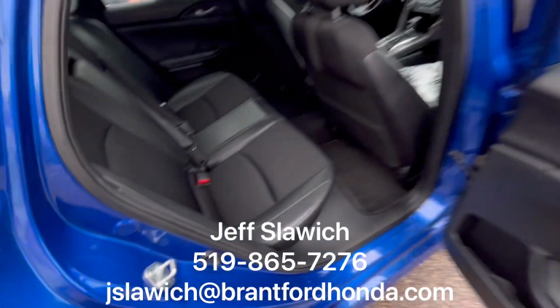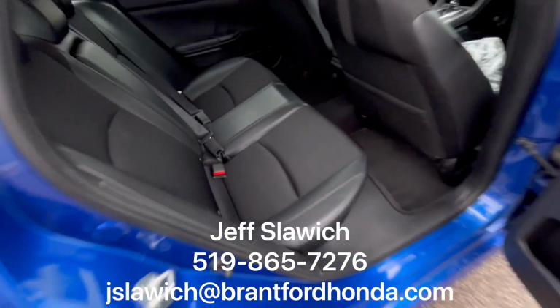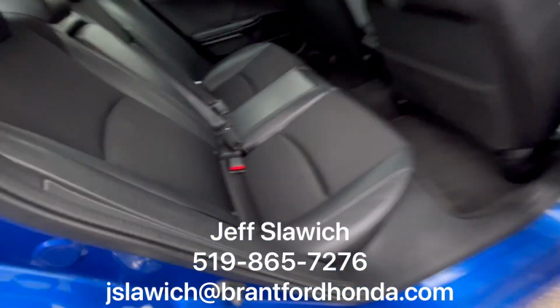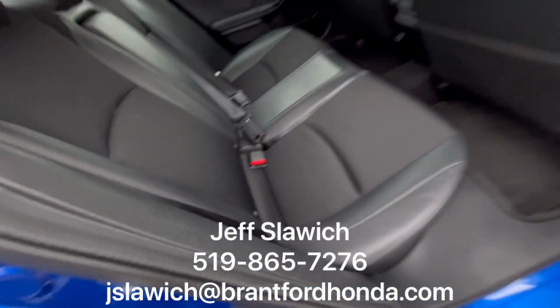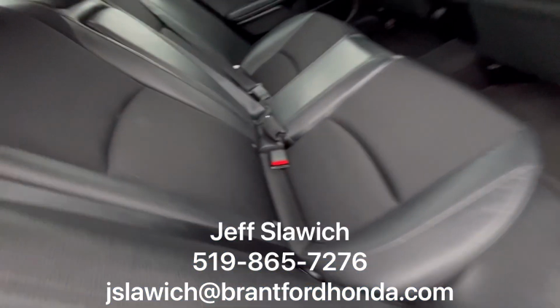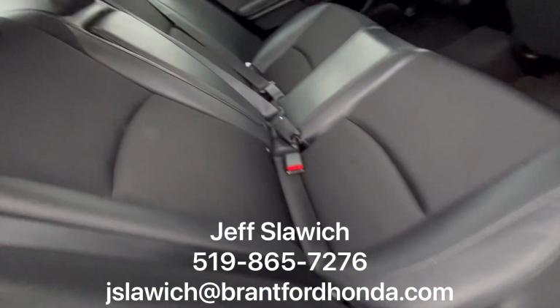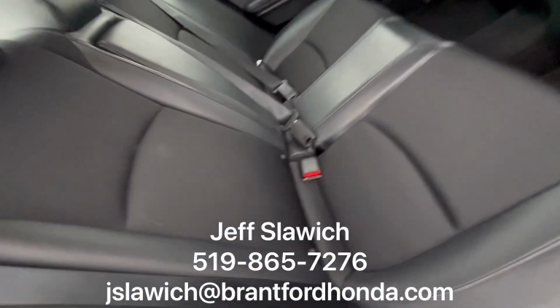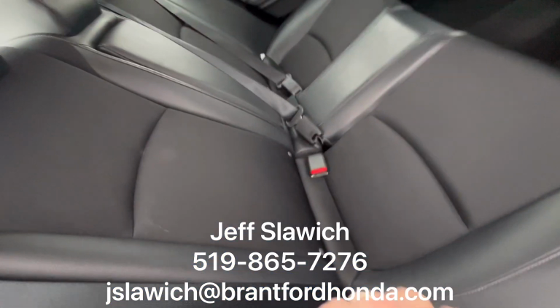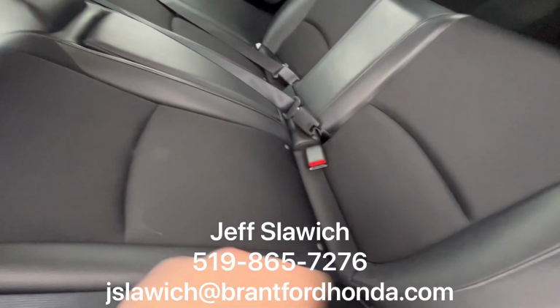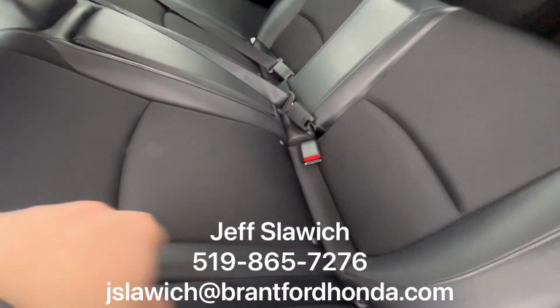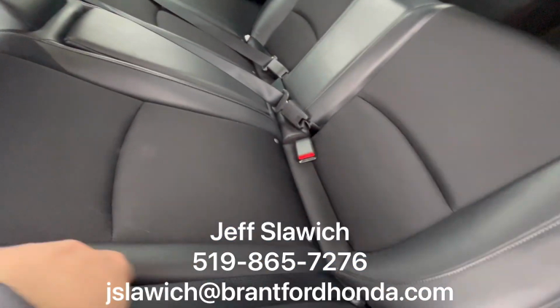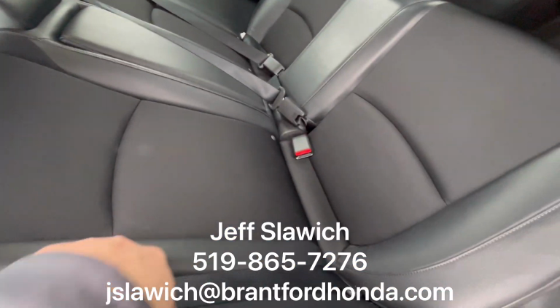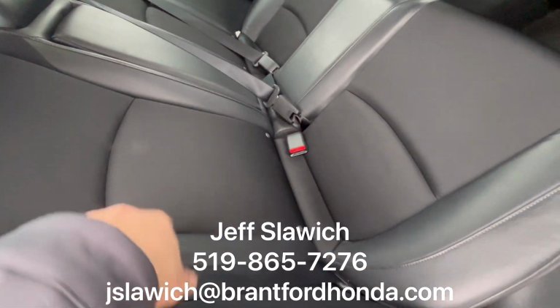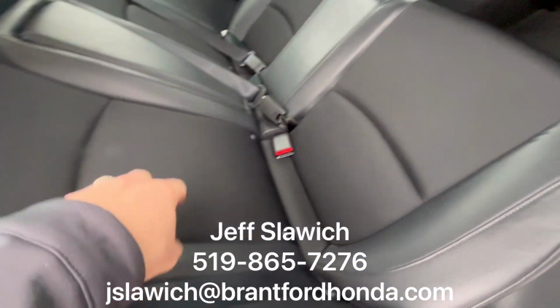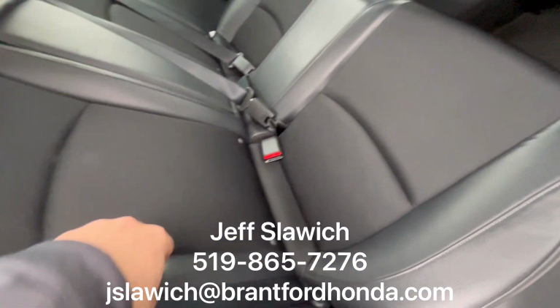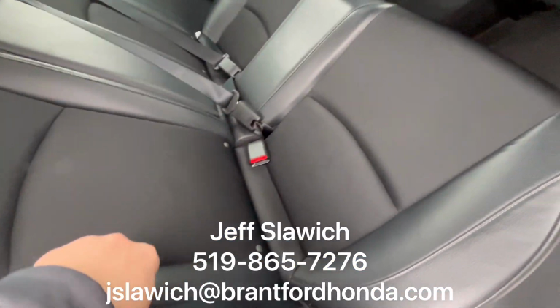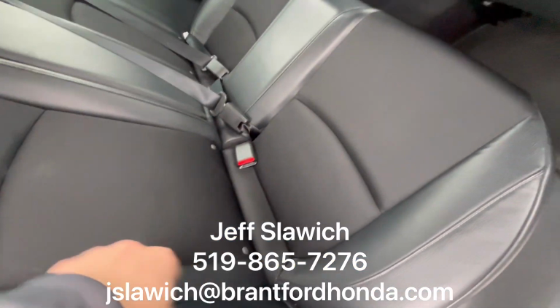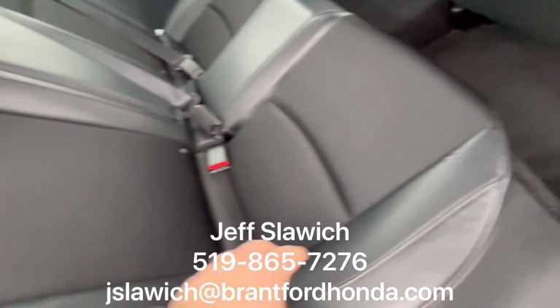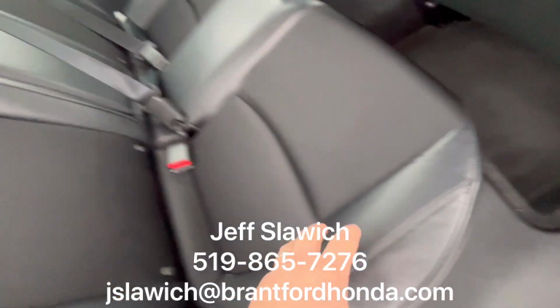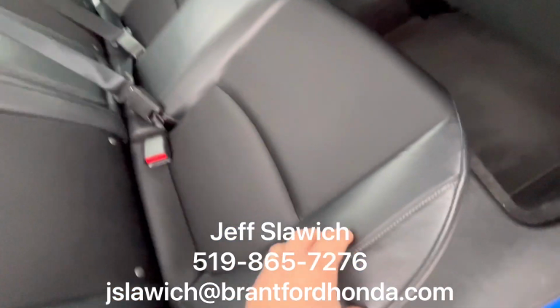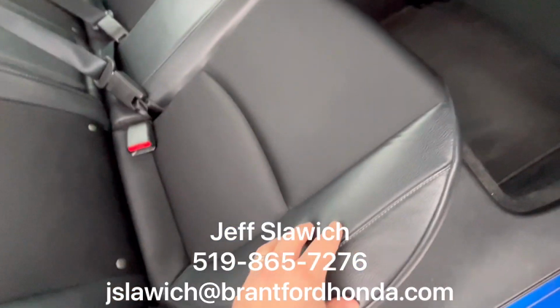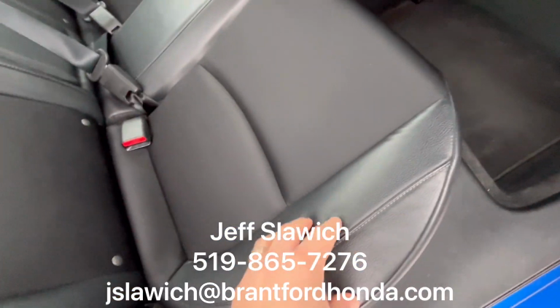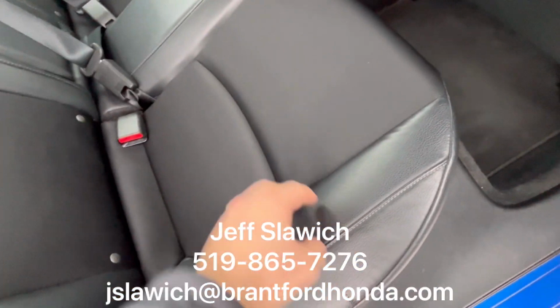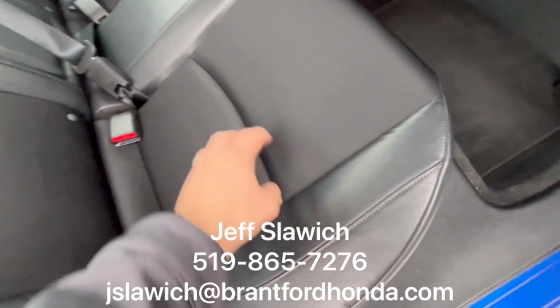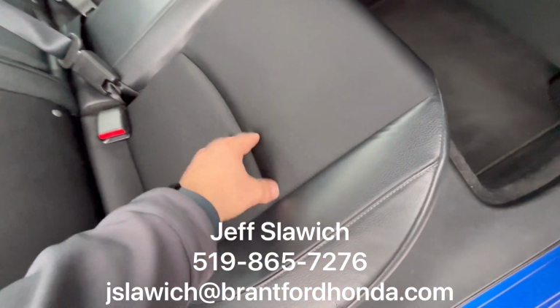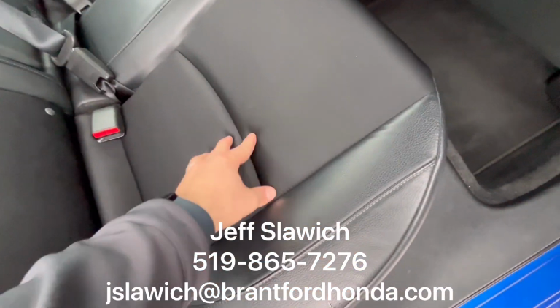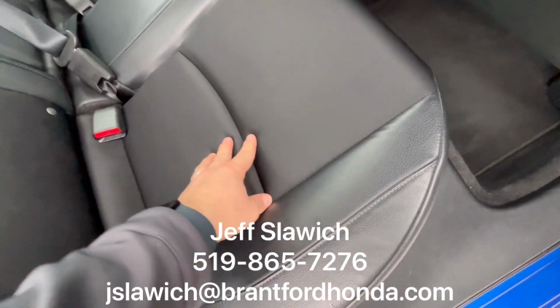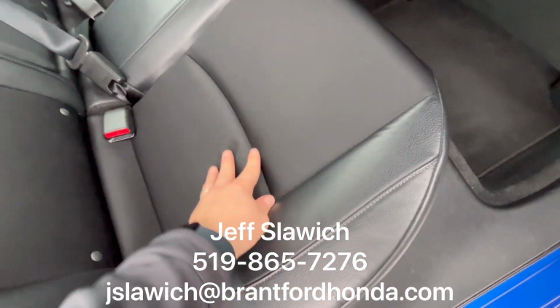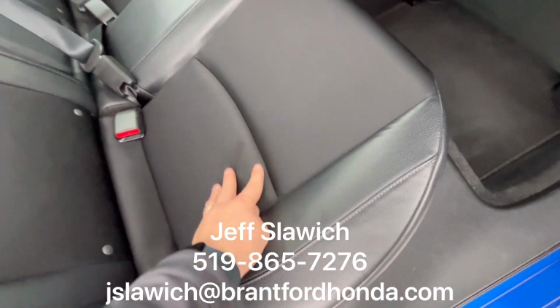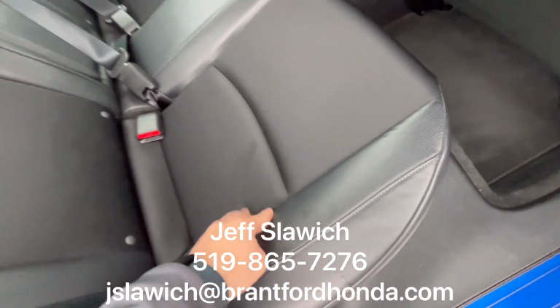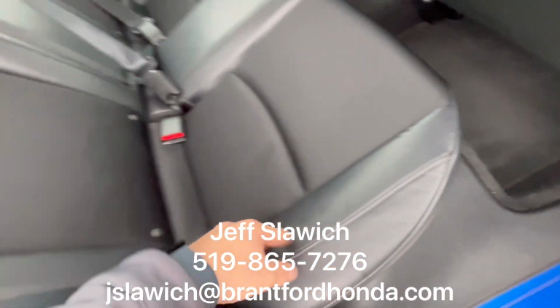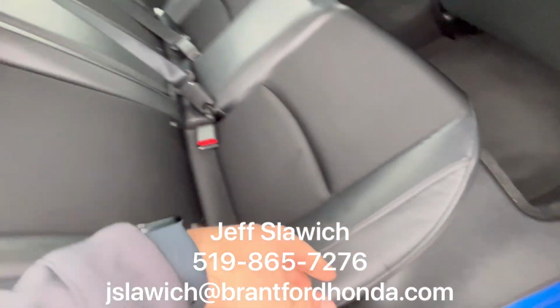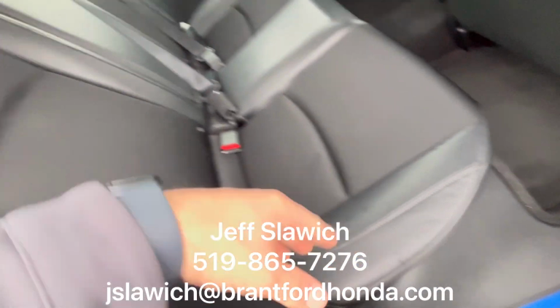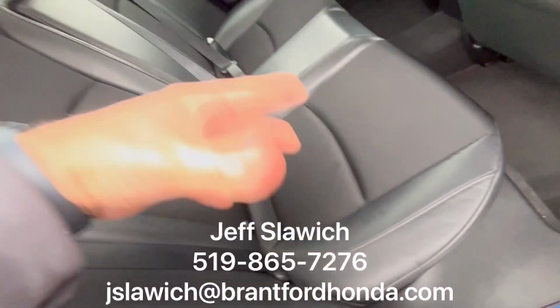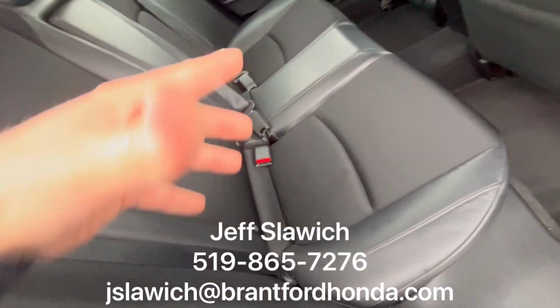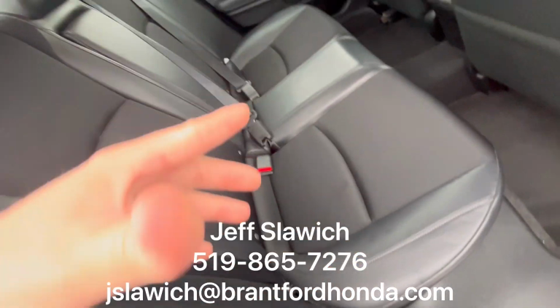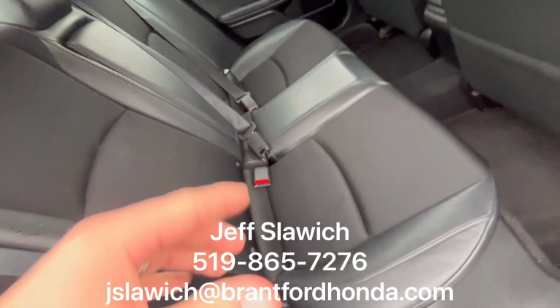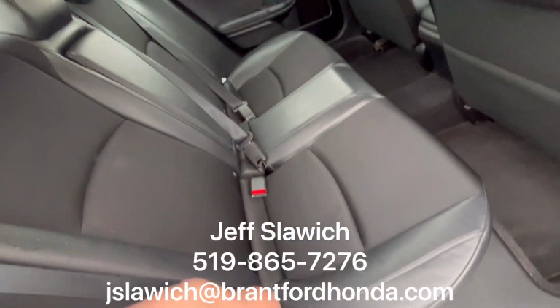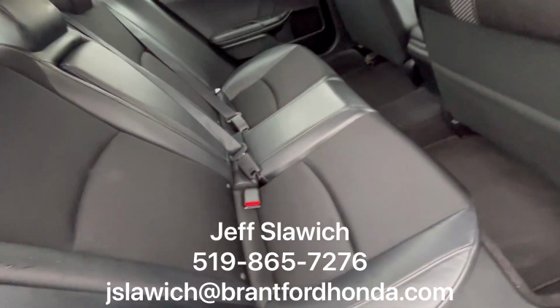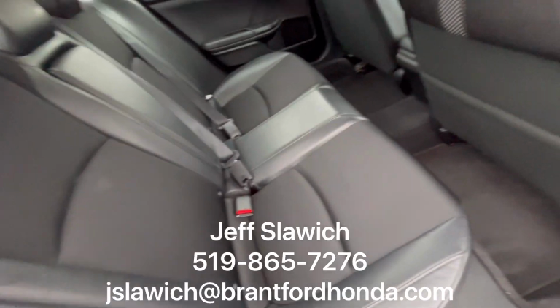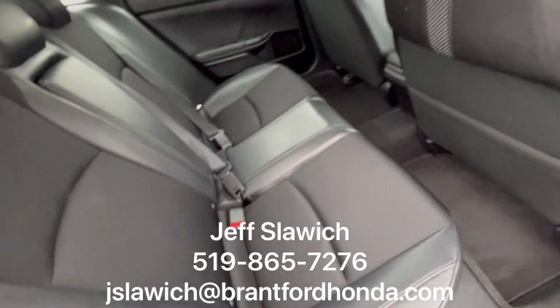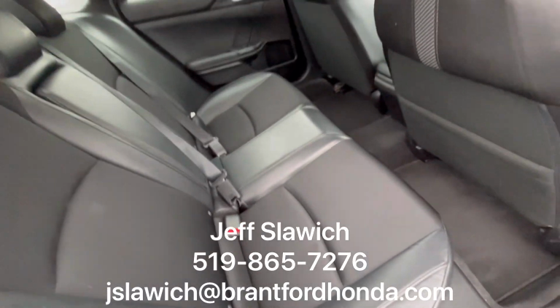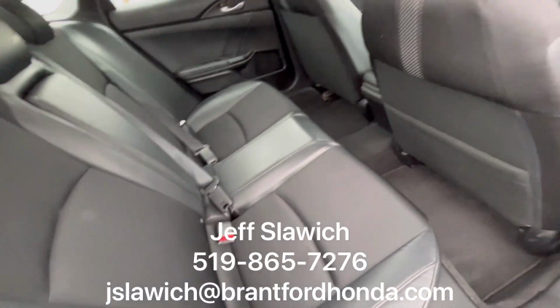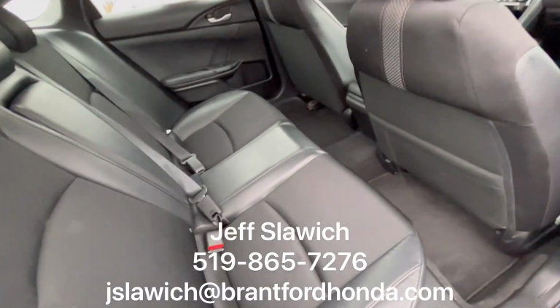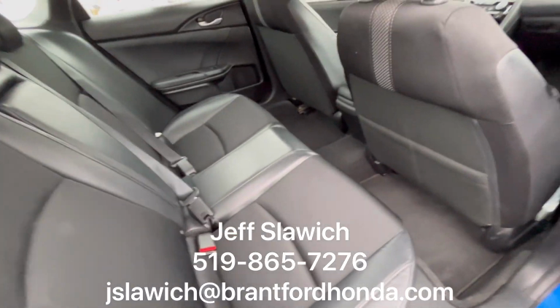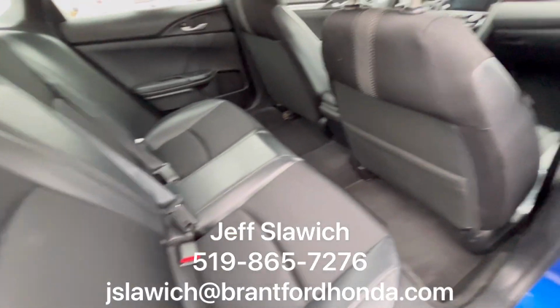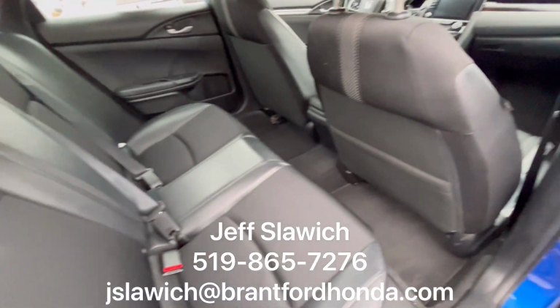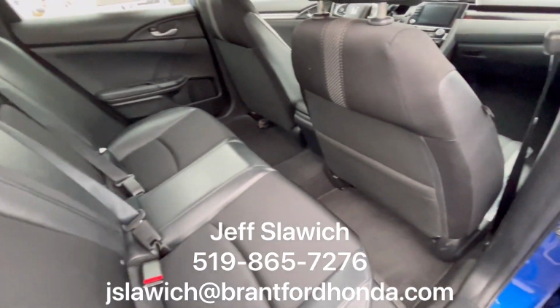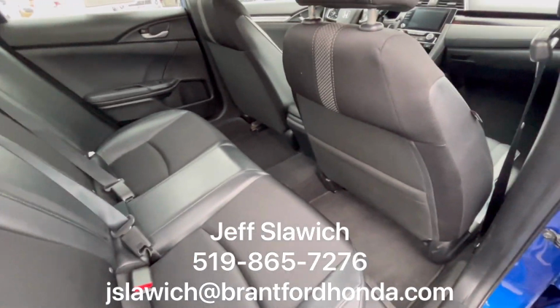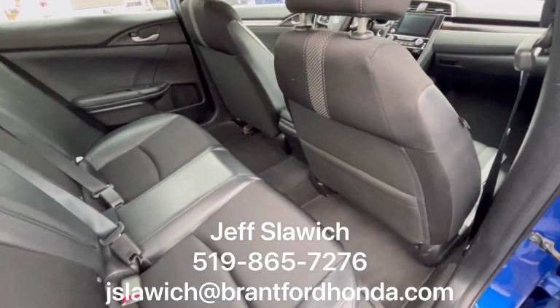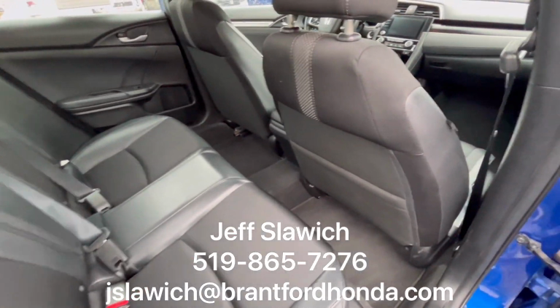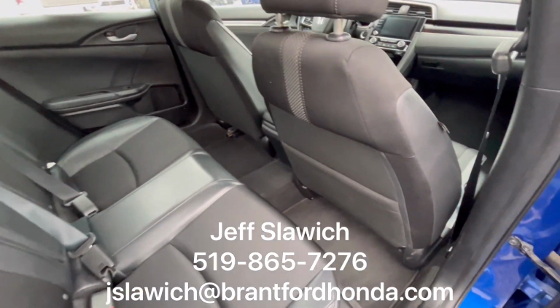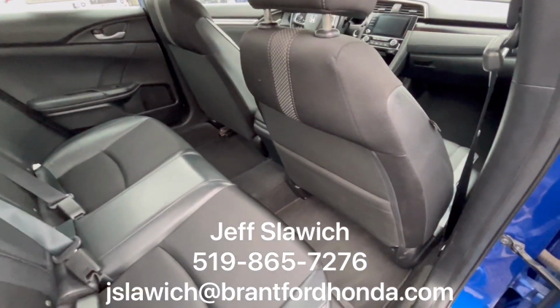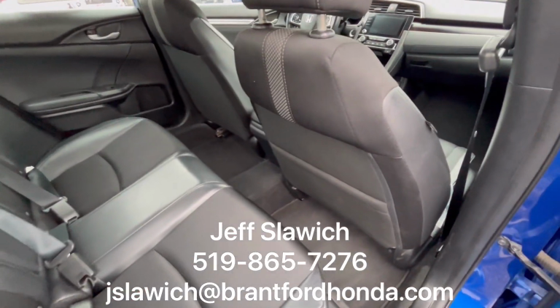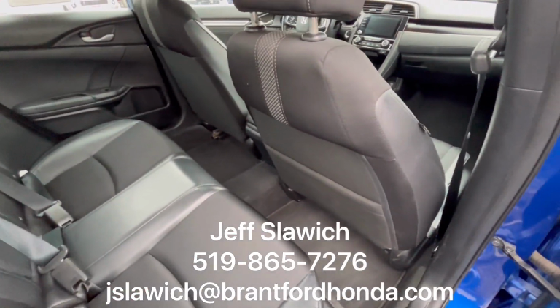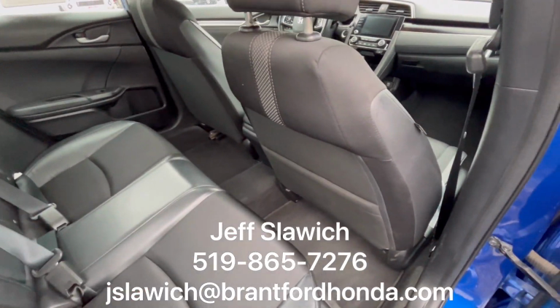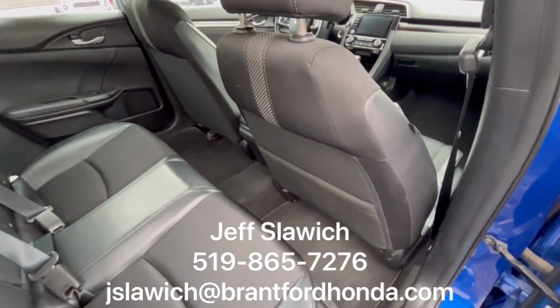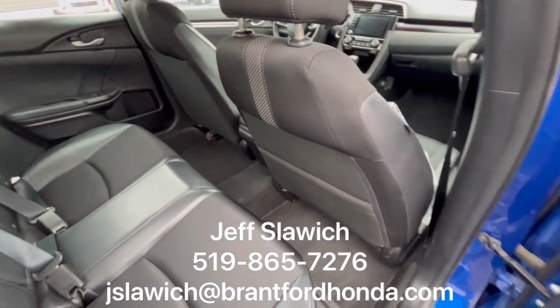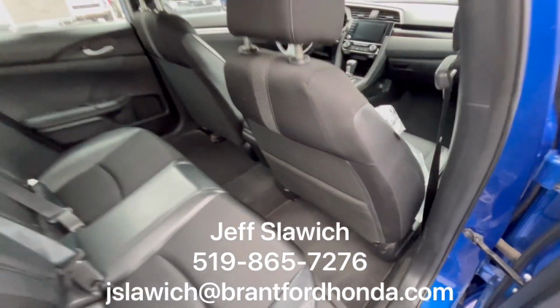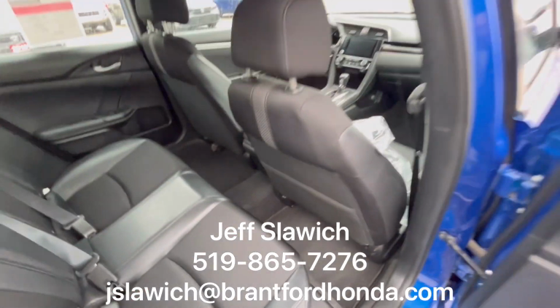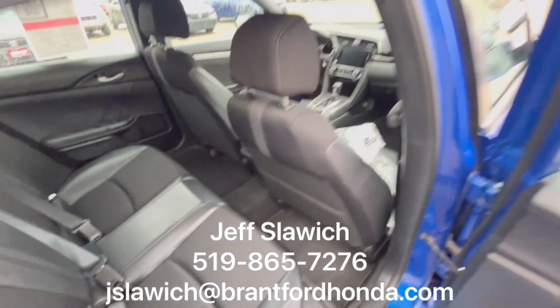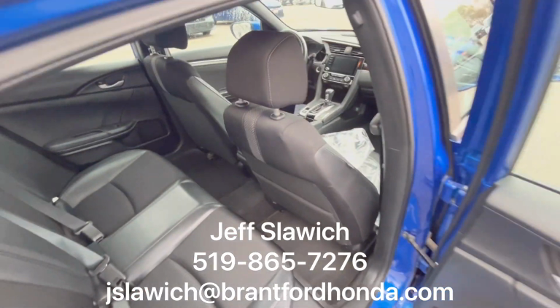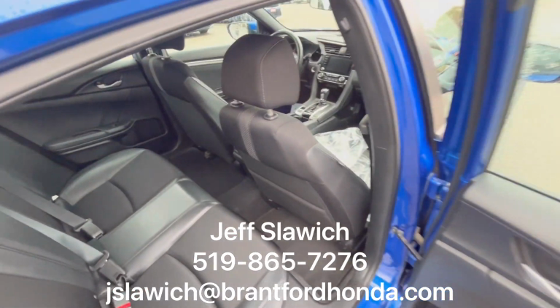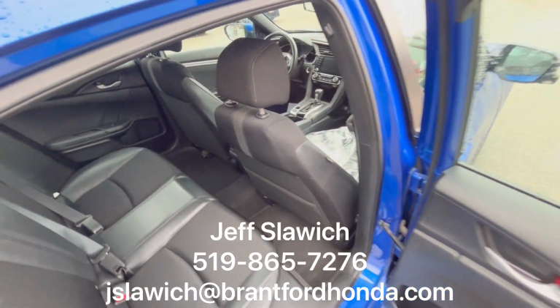Getting back here, we have your half leather, half cloth seating for the sport model. And let's take a look up front.